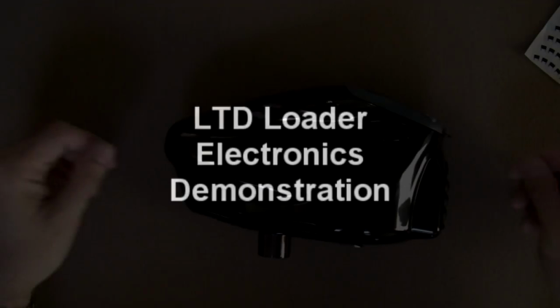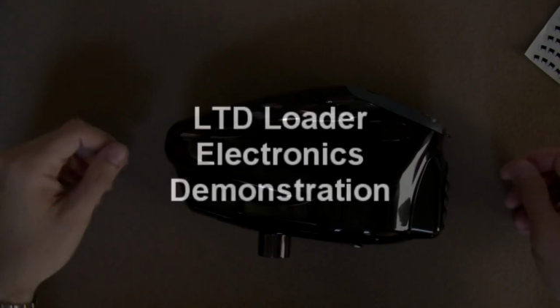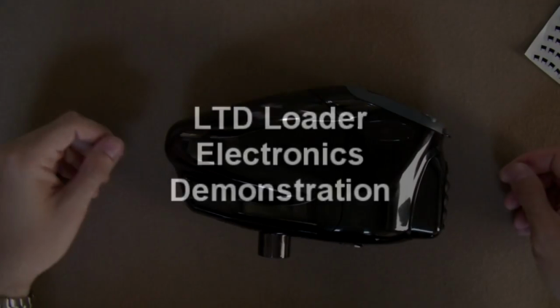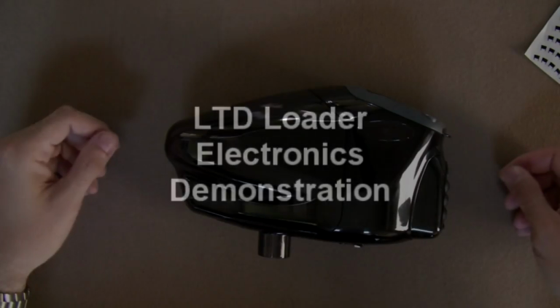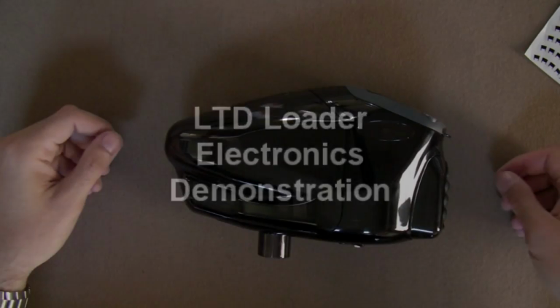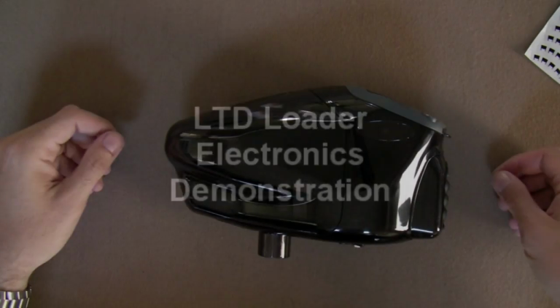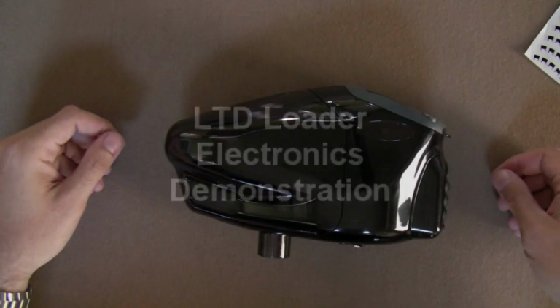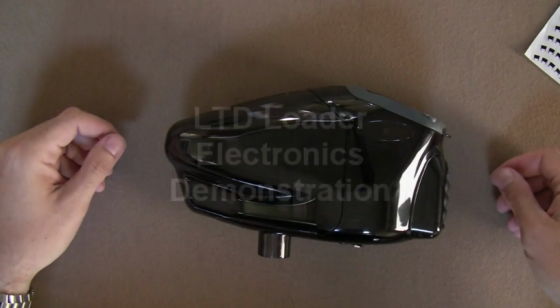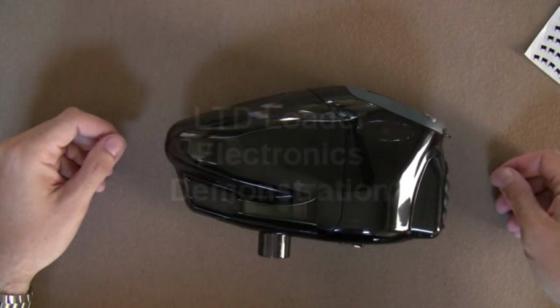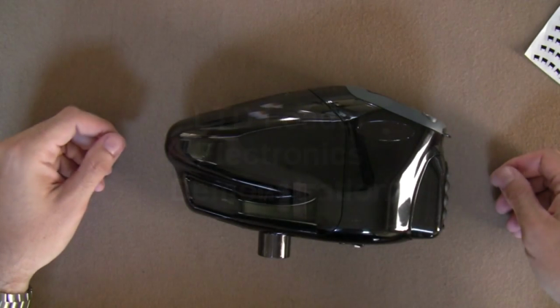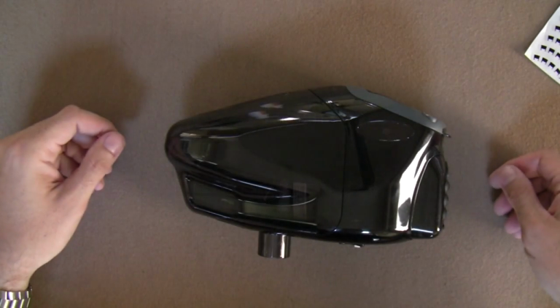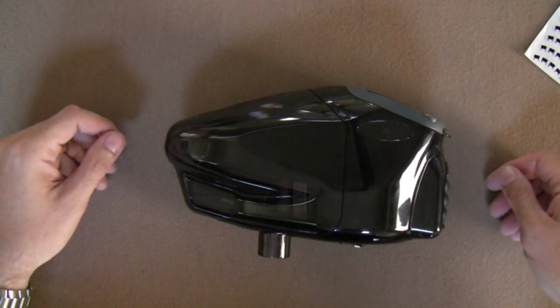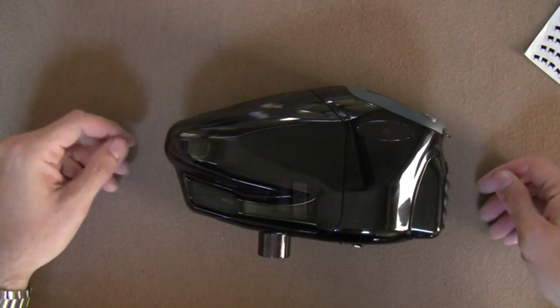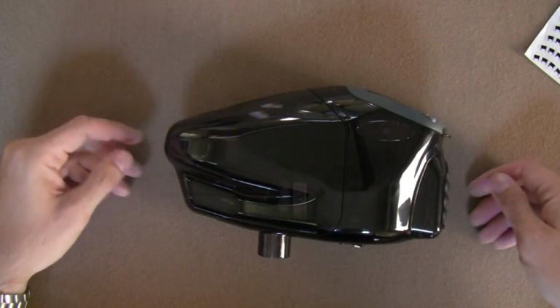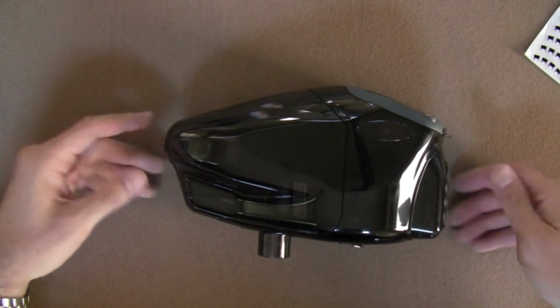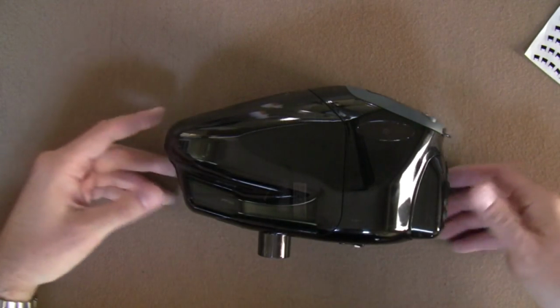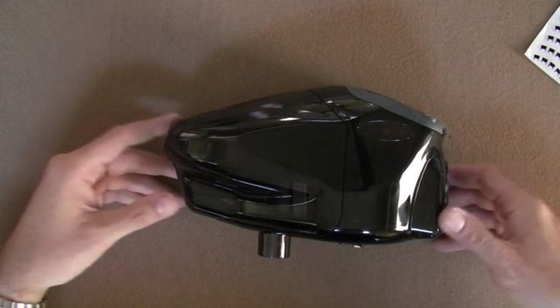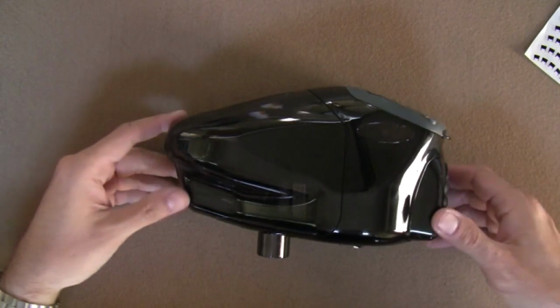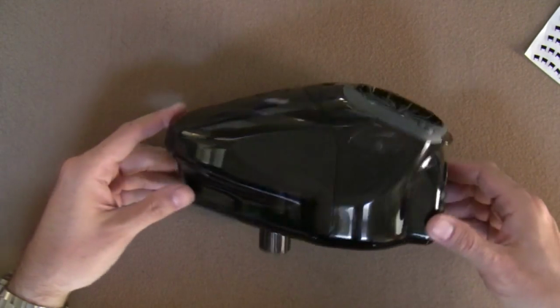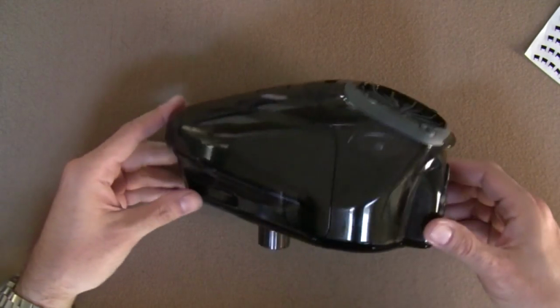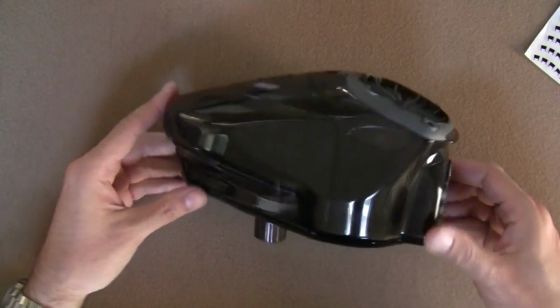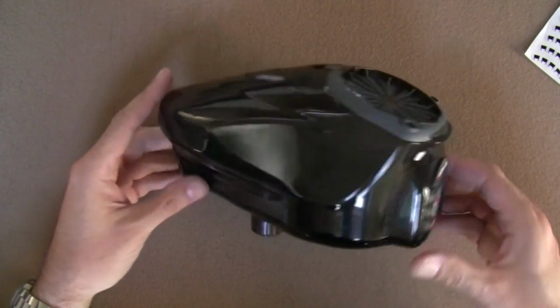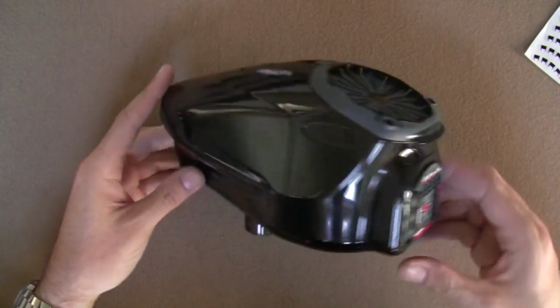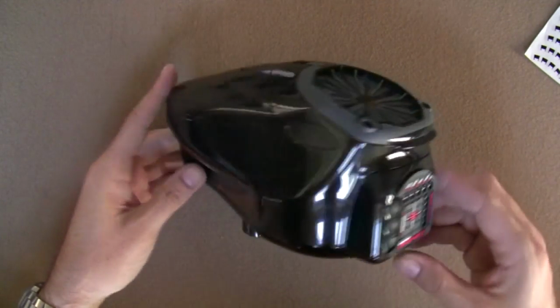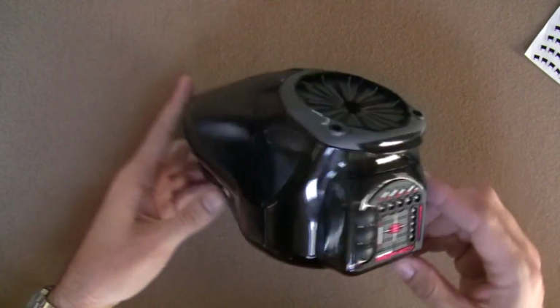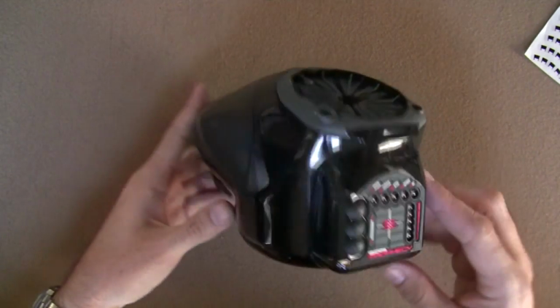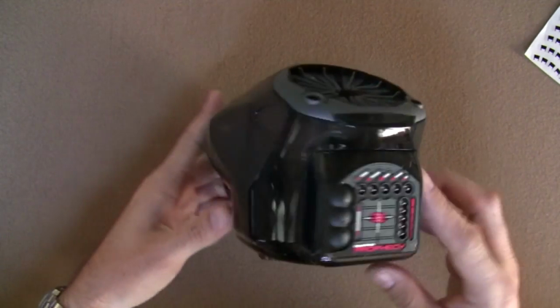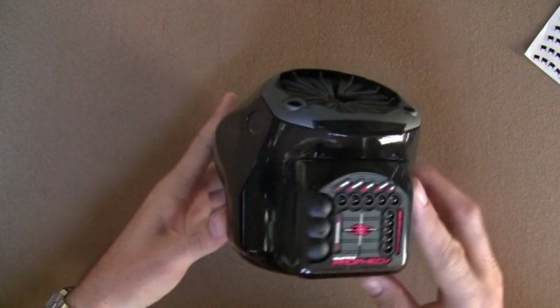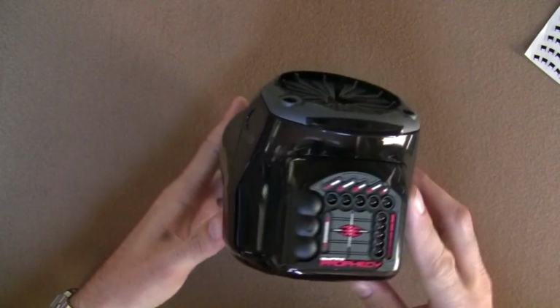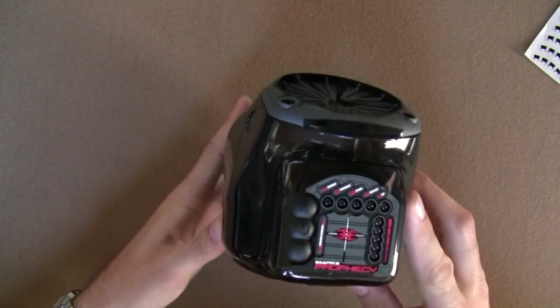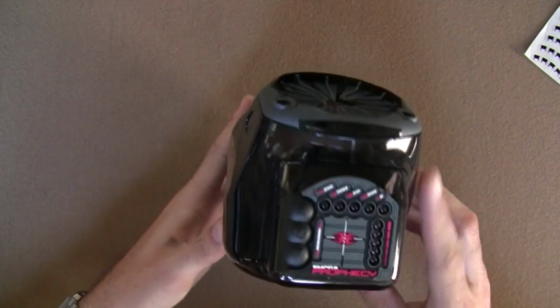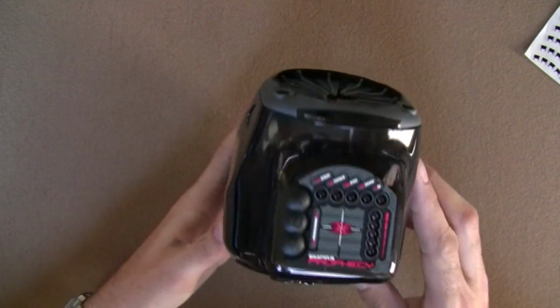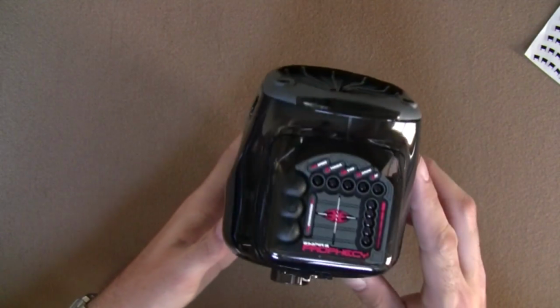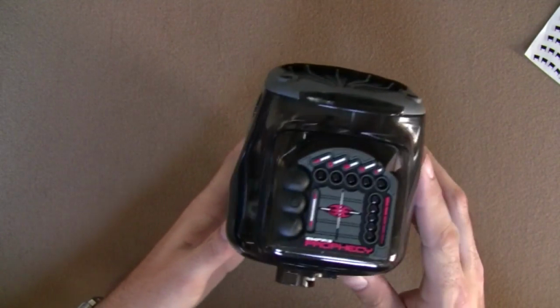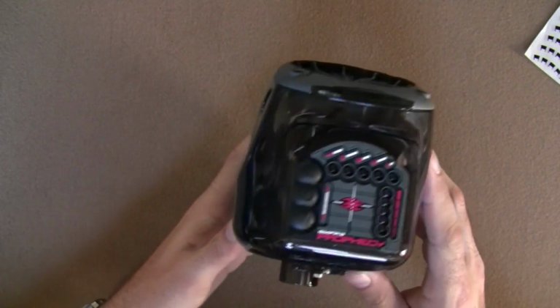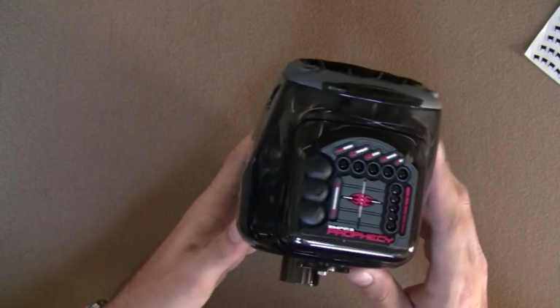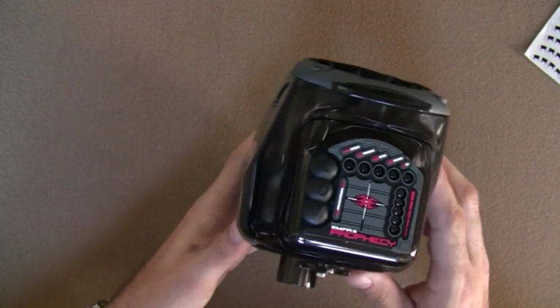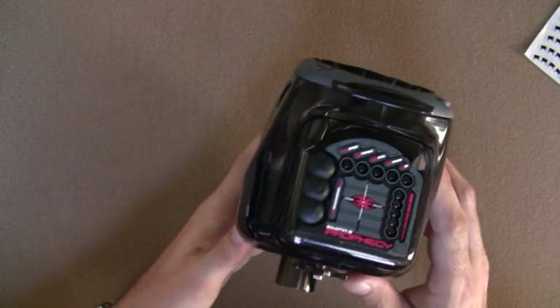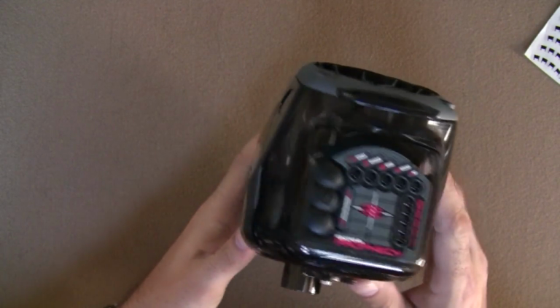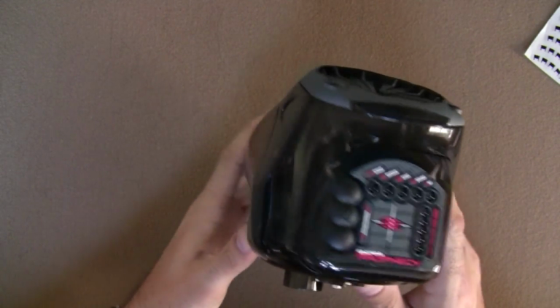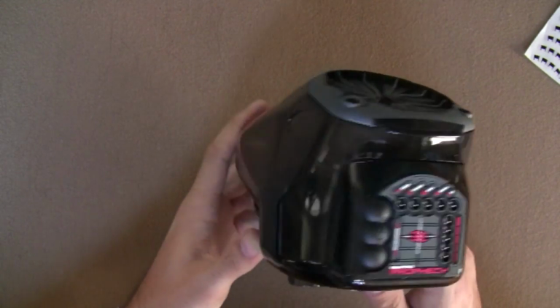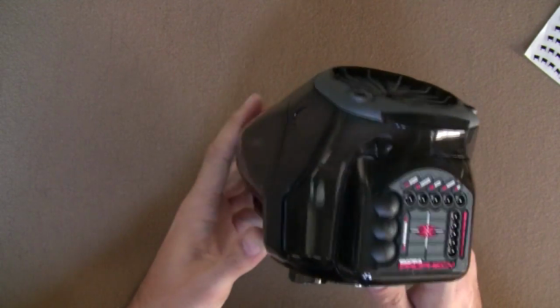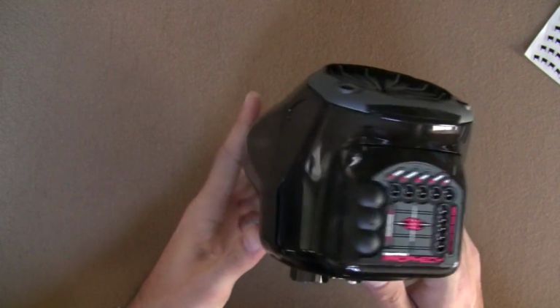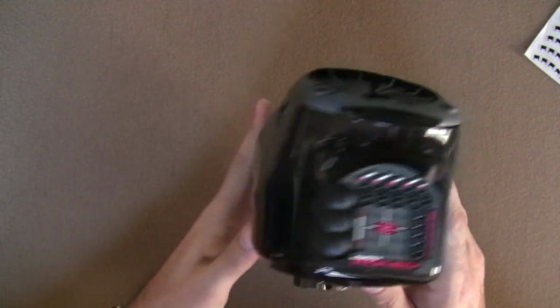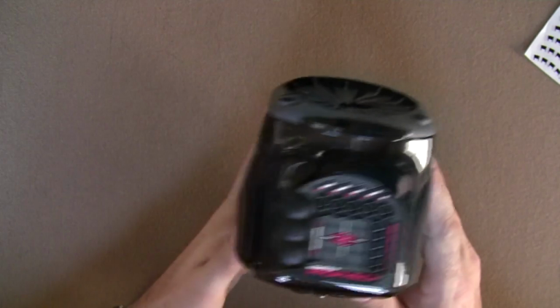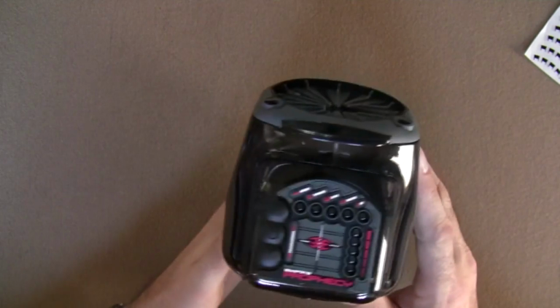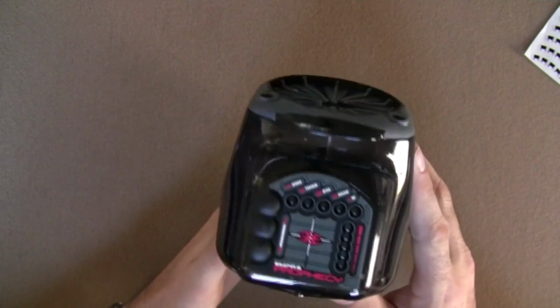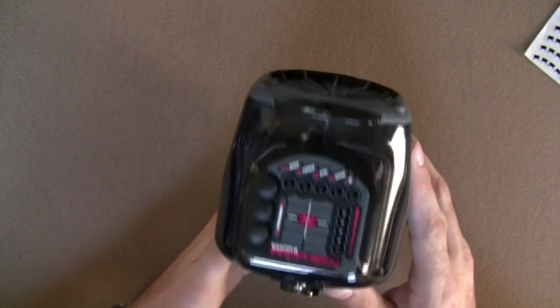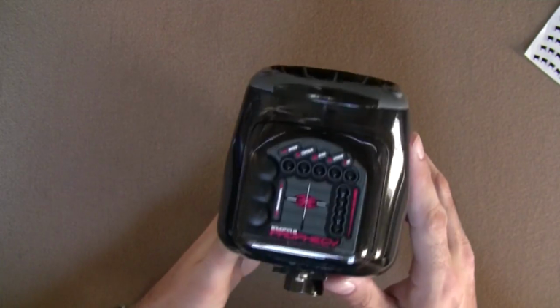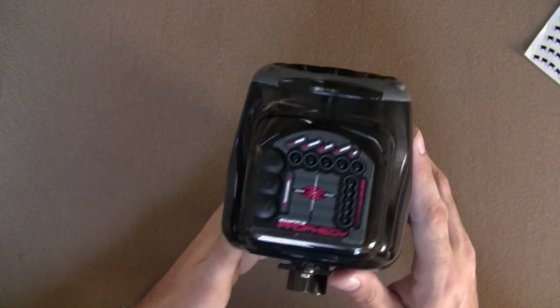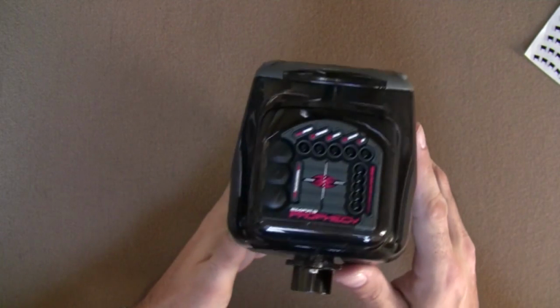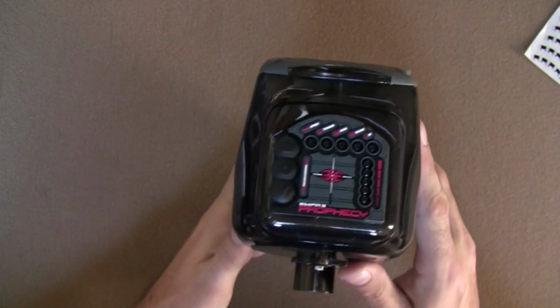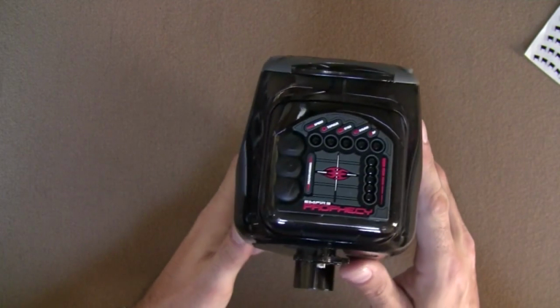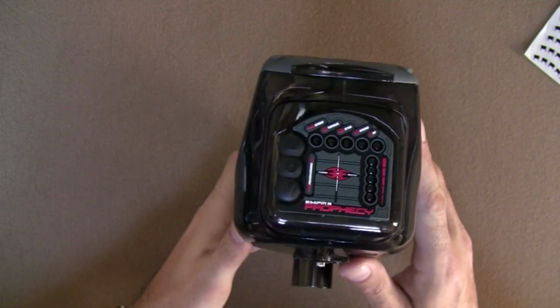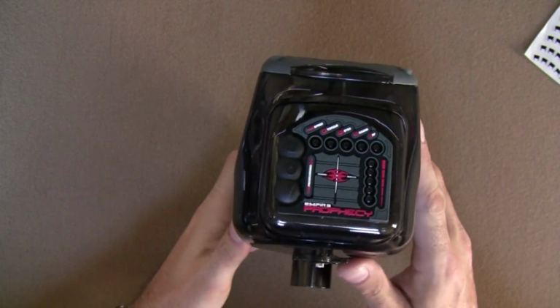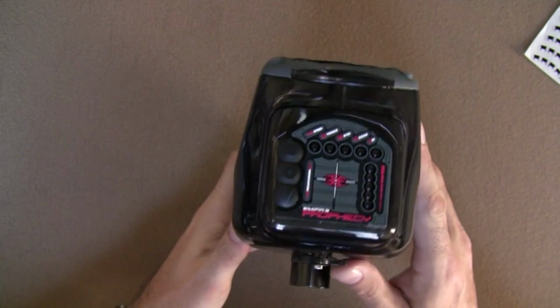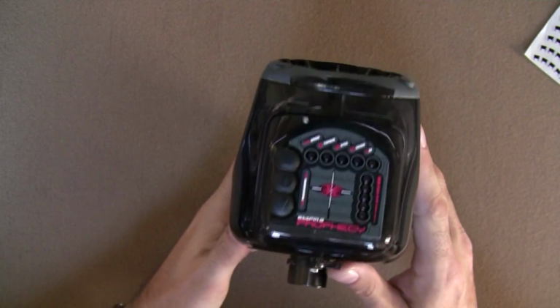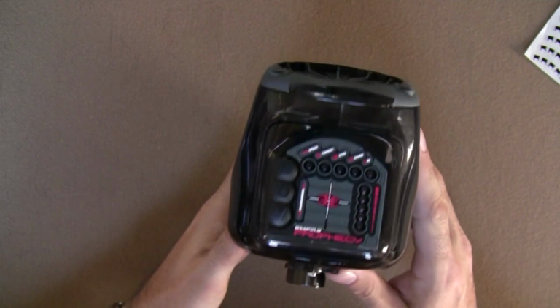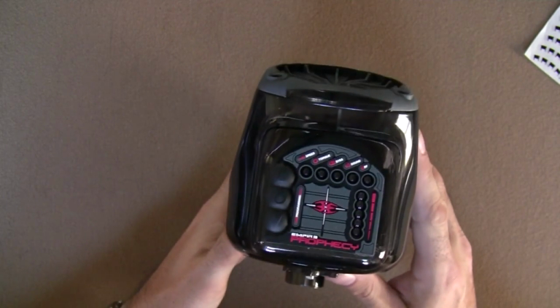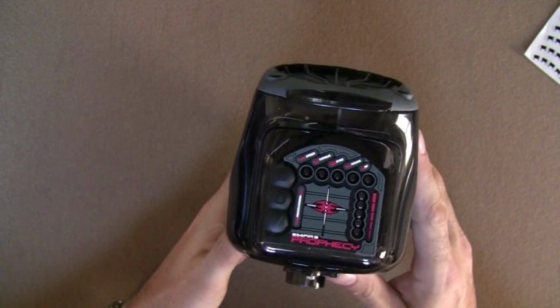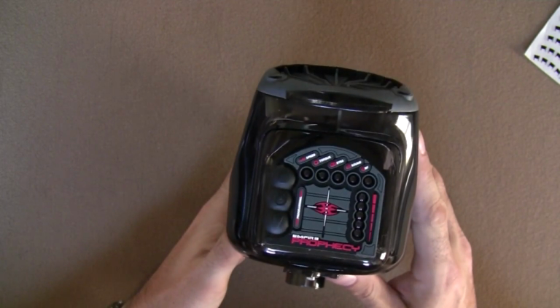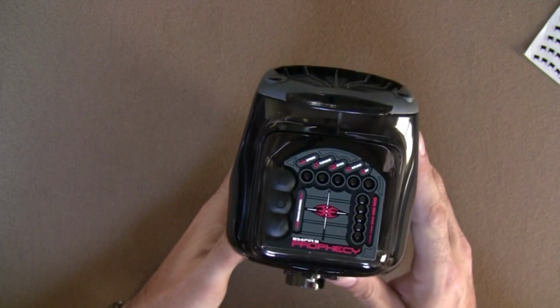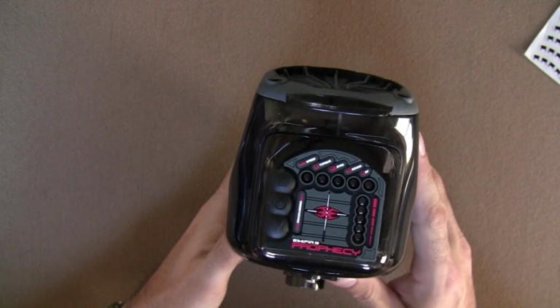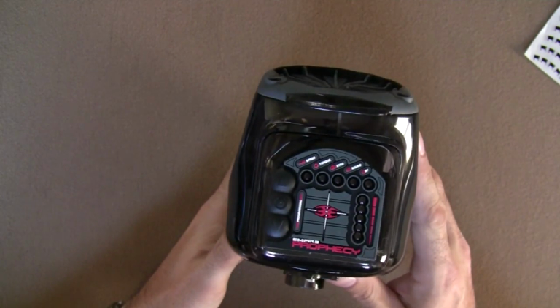This is Simon Stevens from Empire Paintball, and I'm going to take you through the functionality of the LTD system.